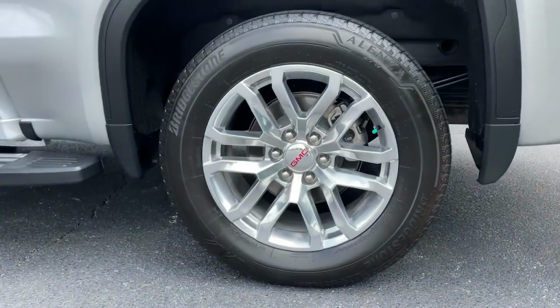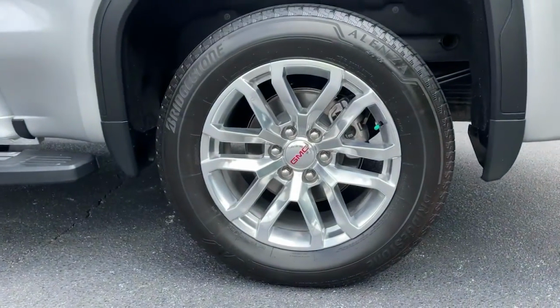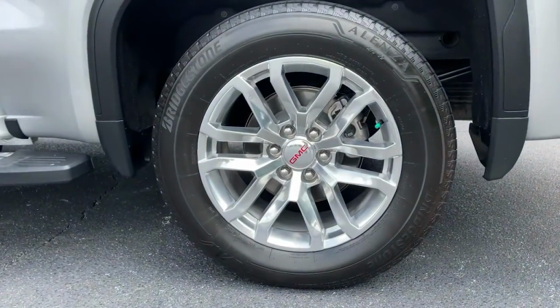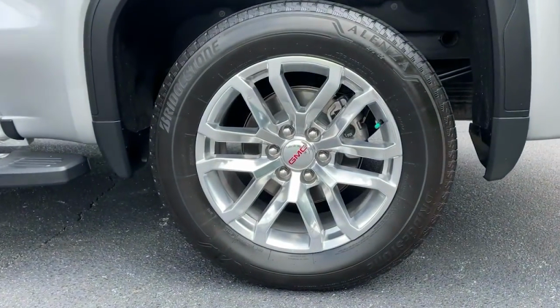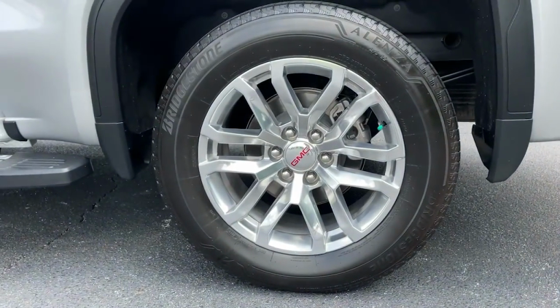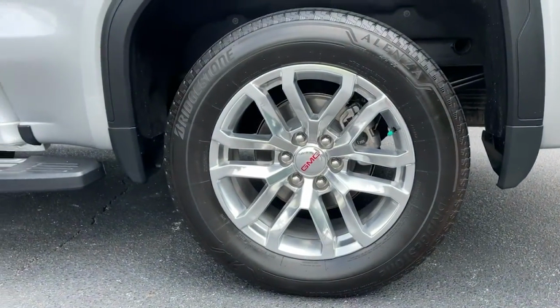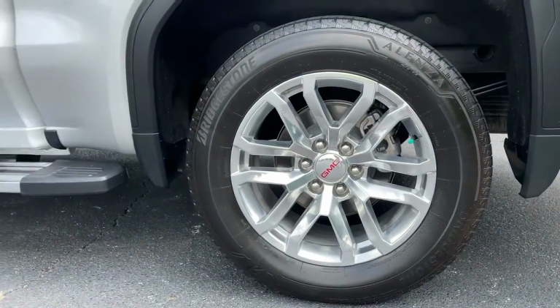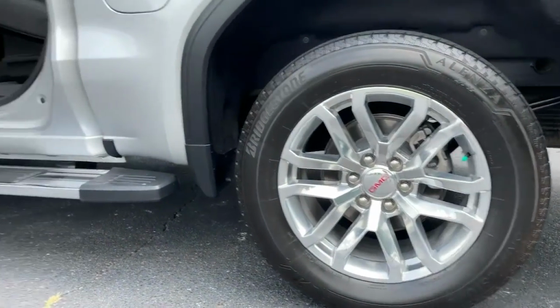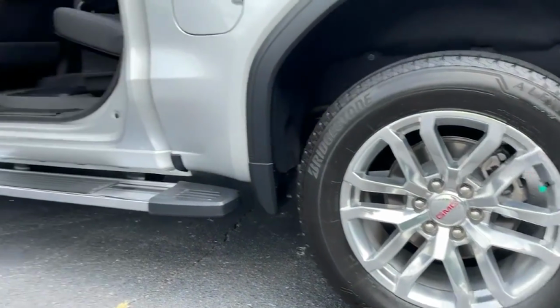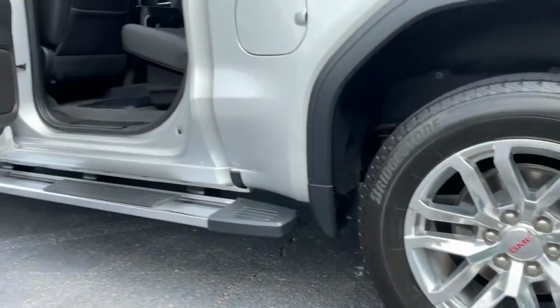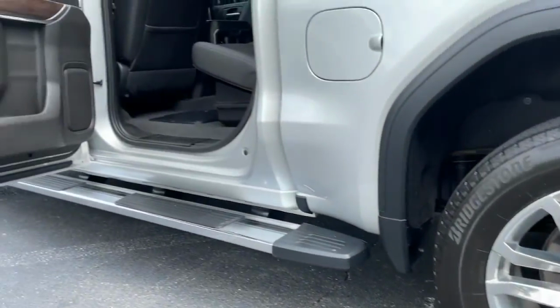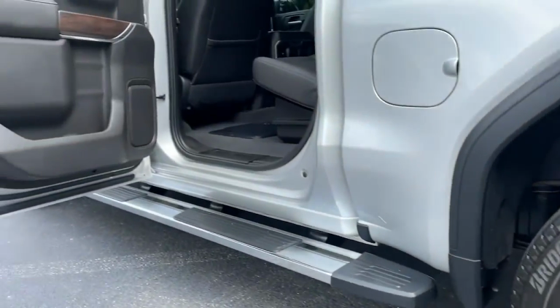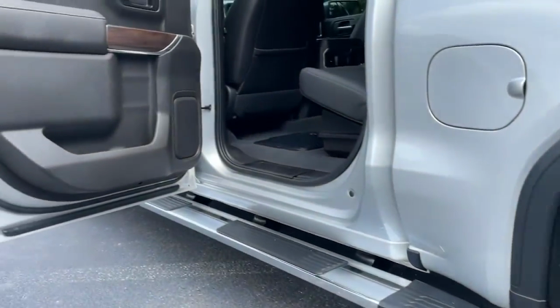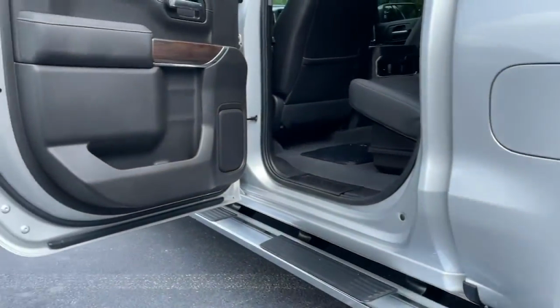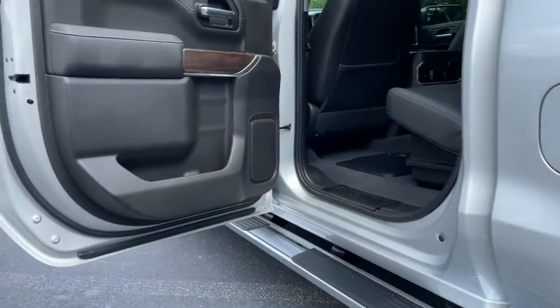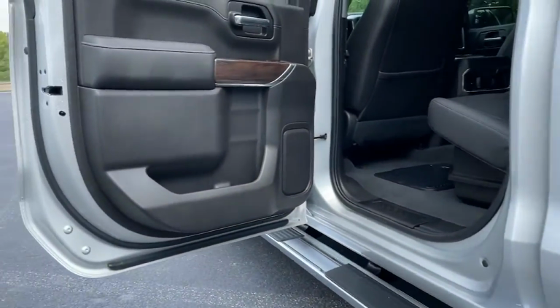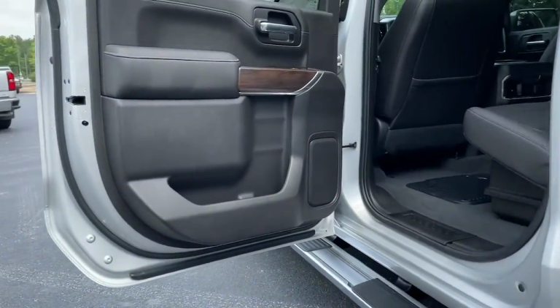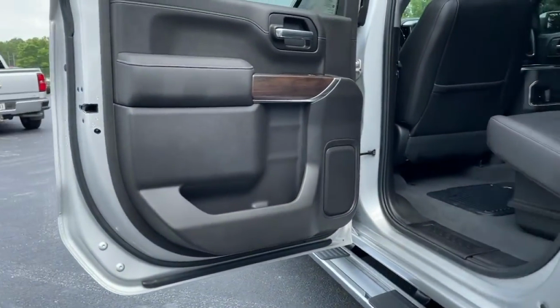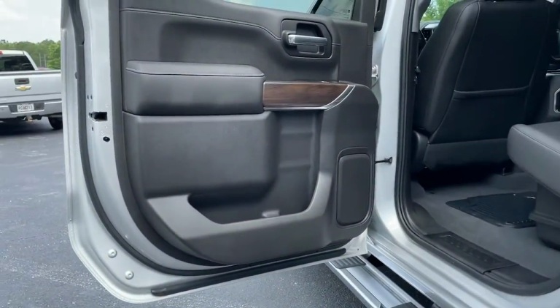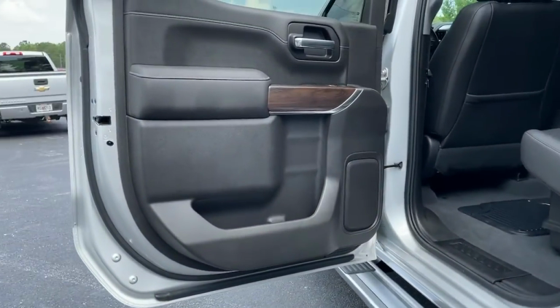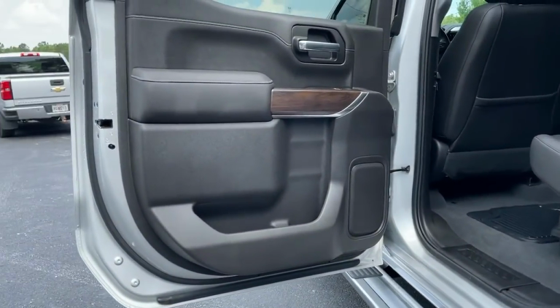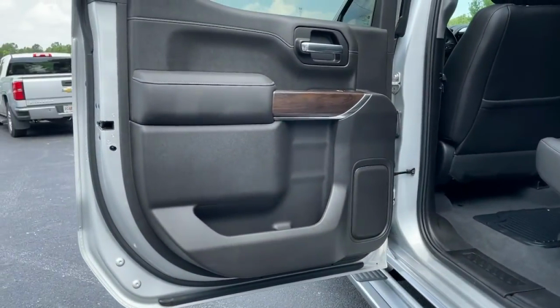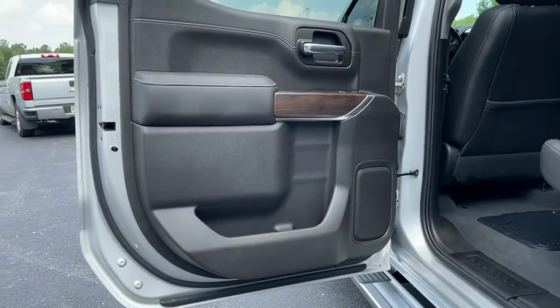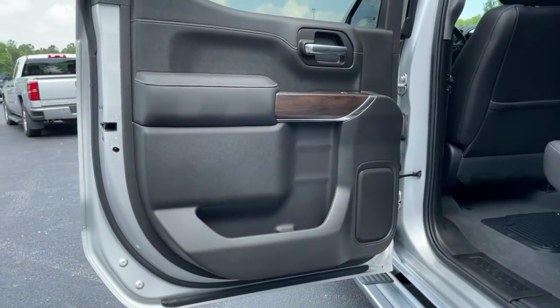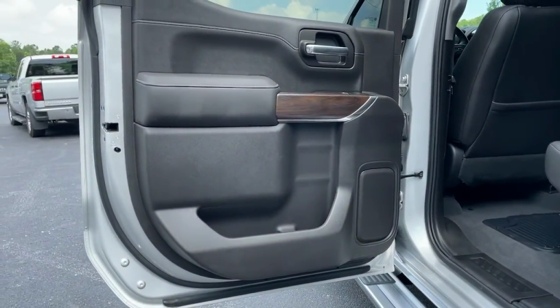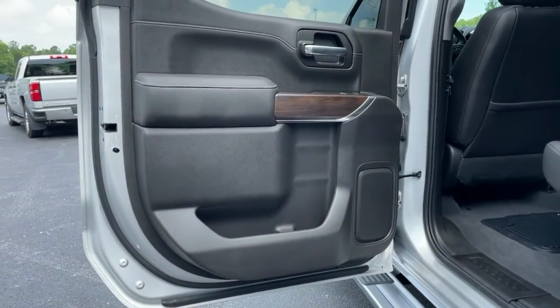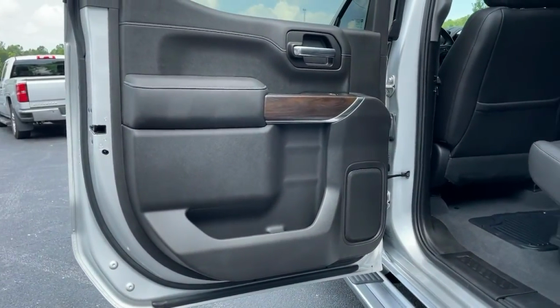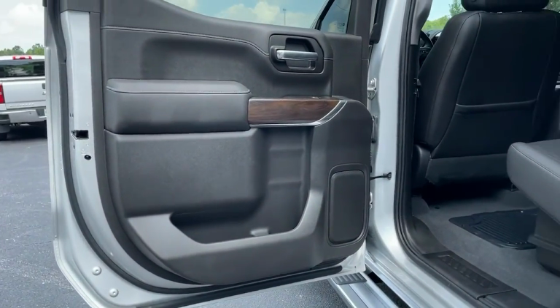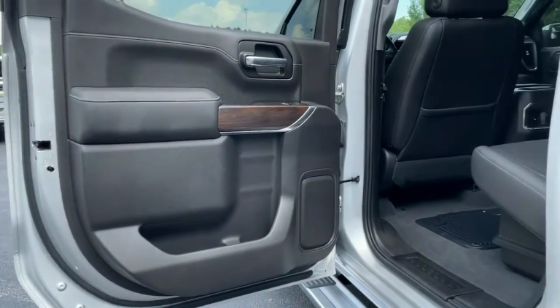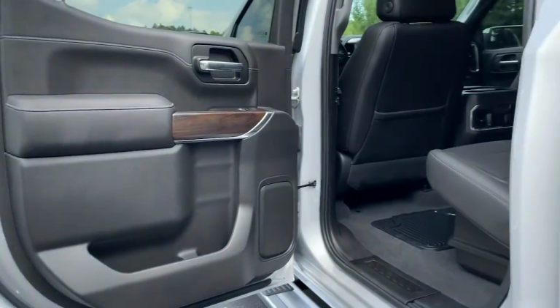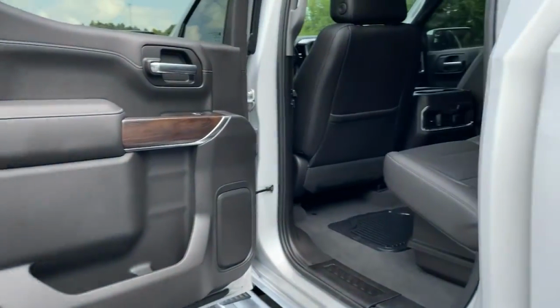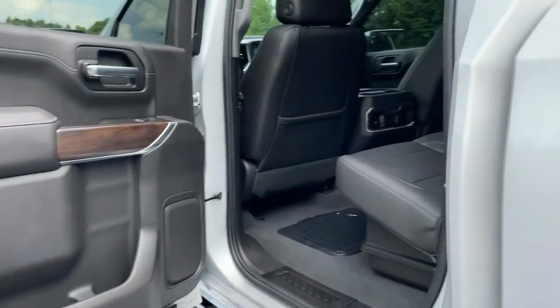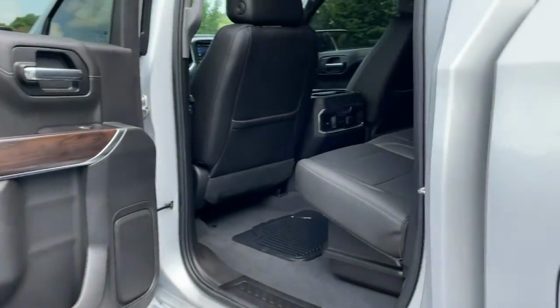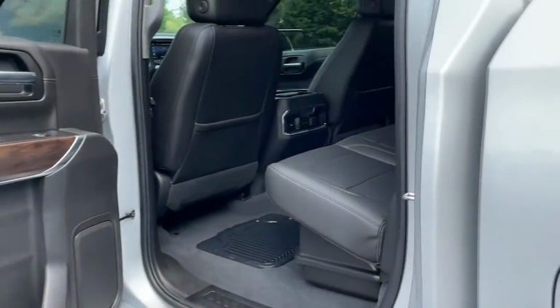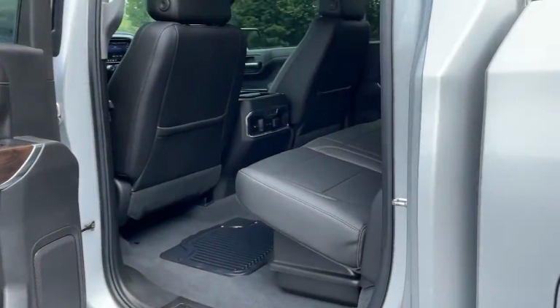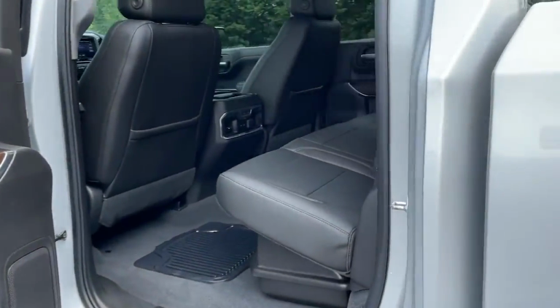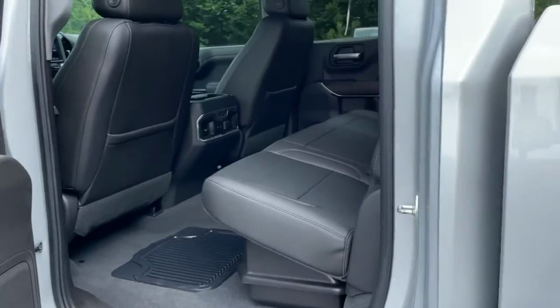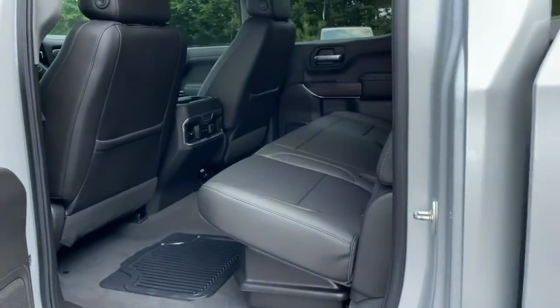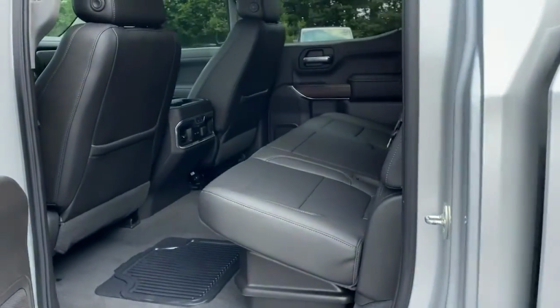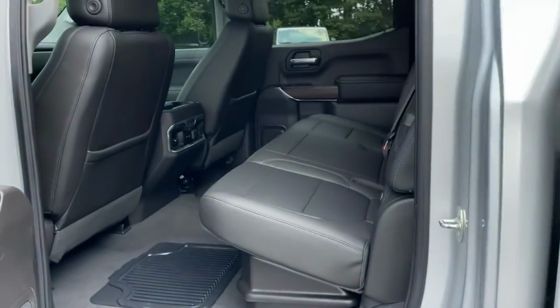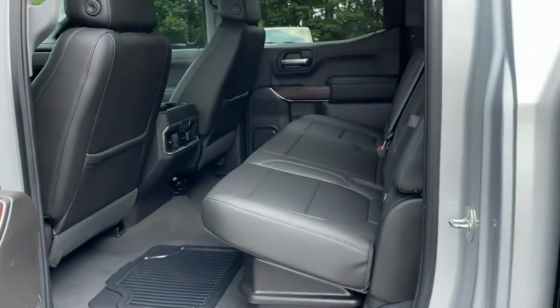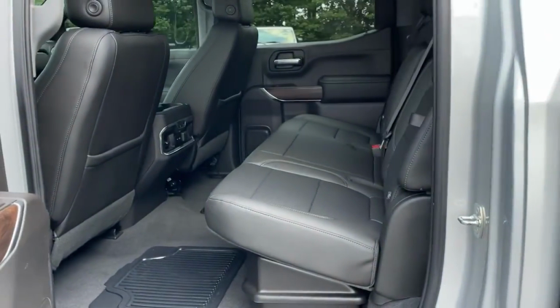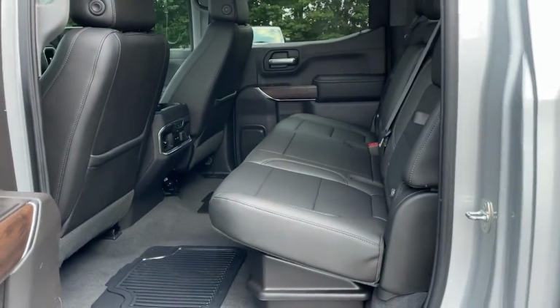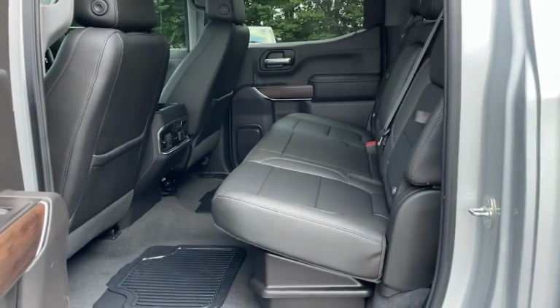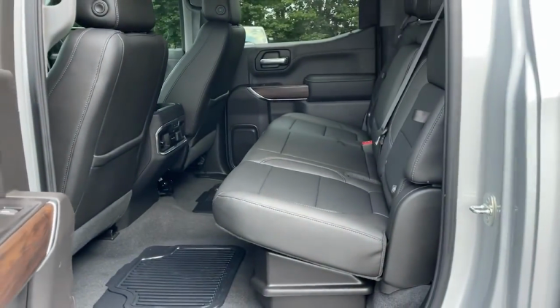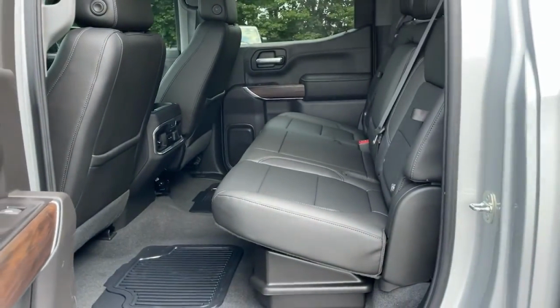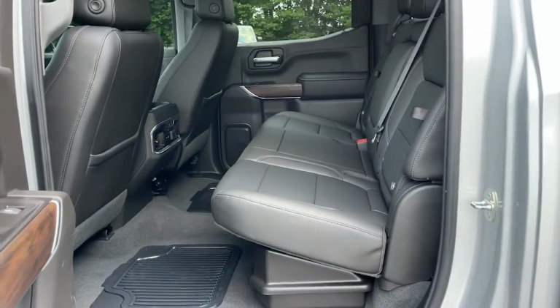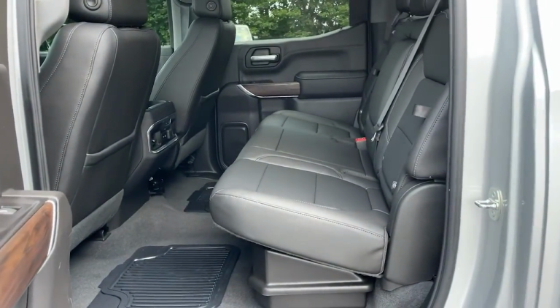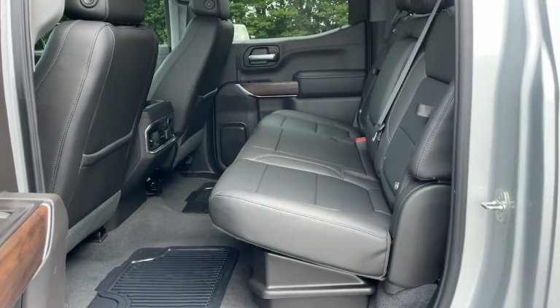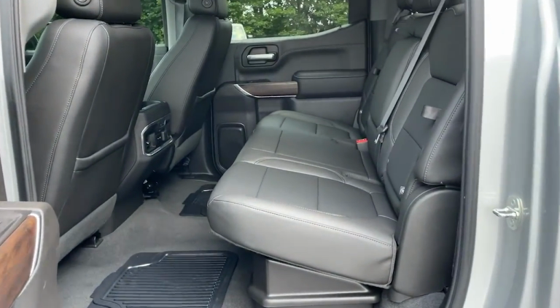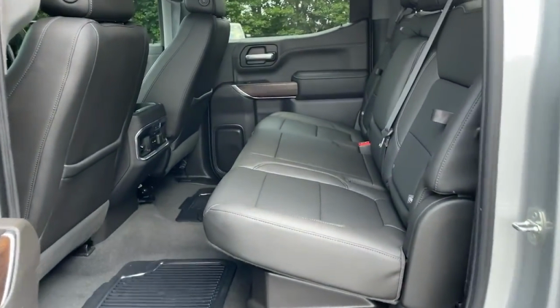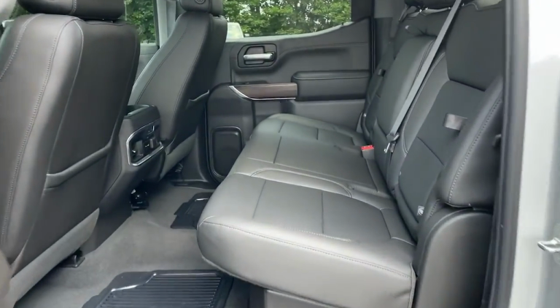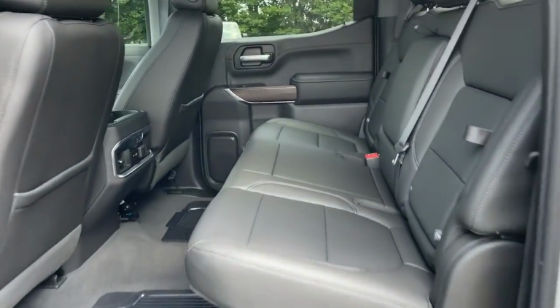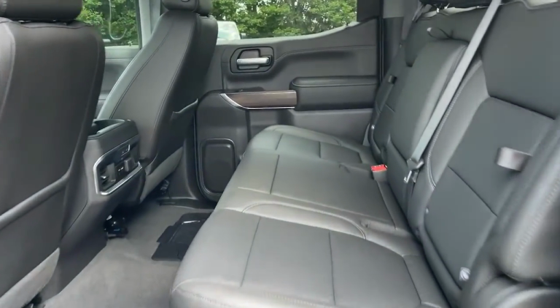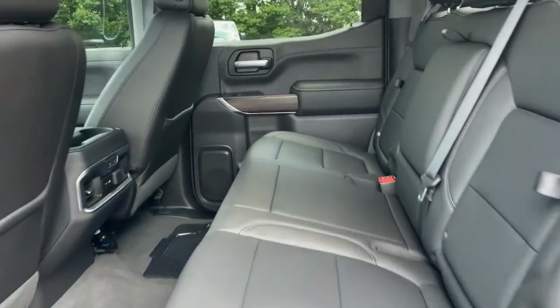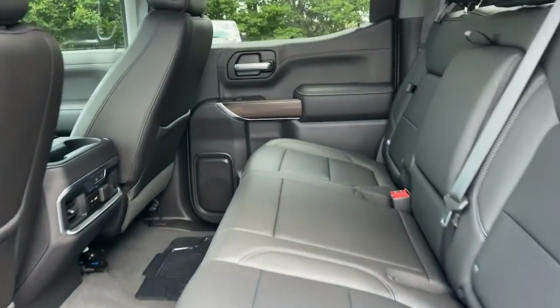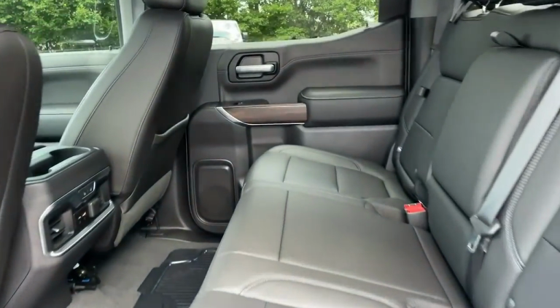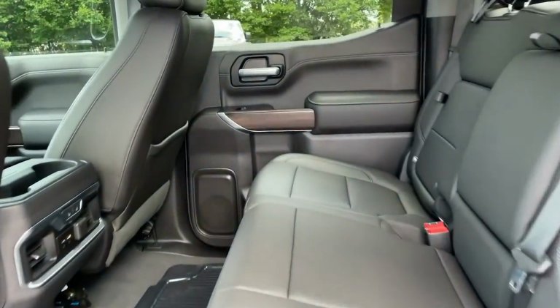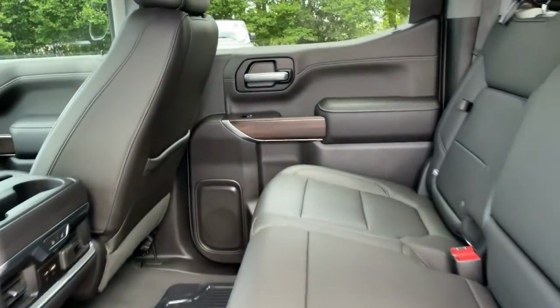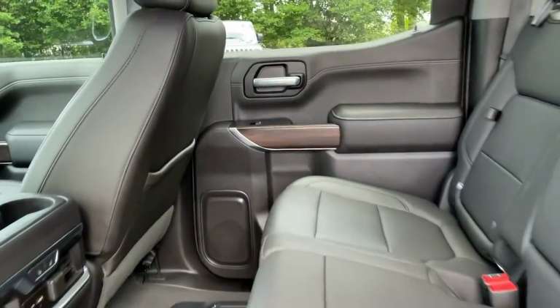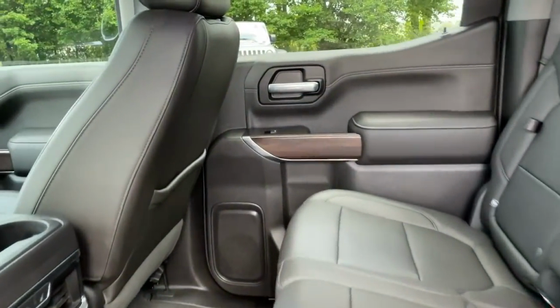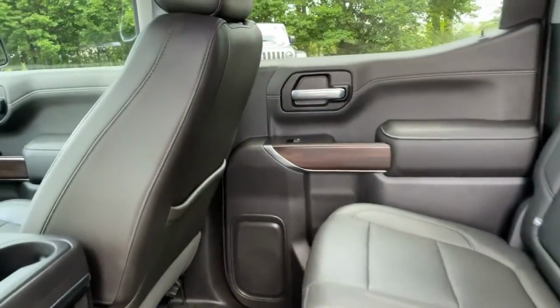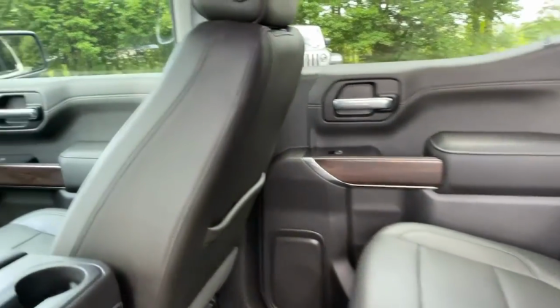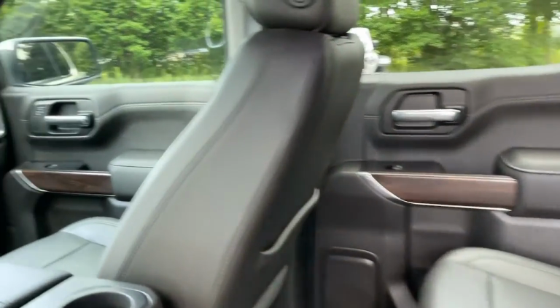Power passenger seat, four-wheel drive, power driver's seat. This vehicle offers the rides you want and the value you need.